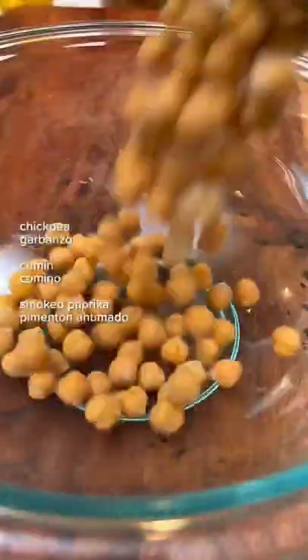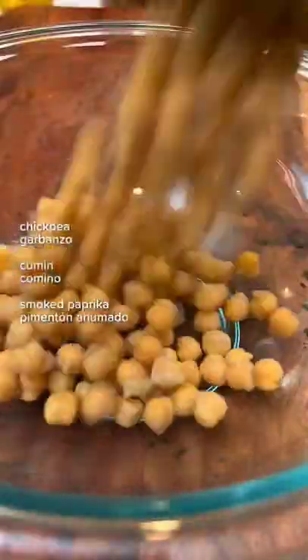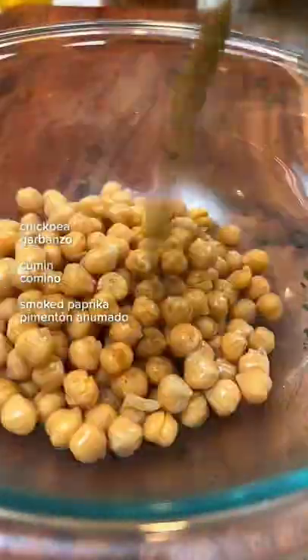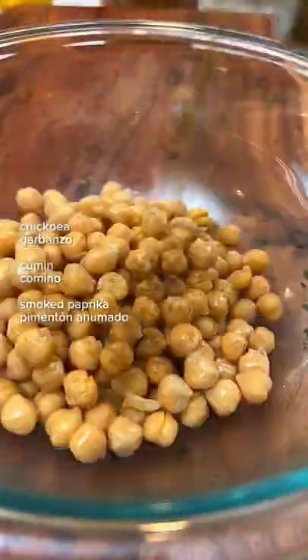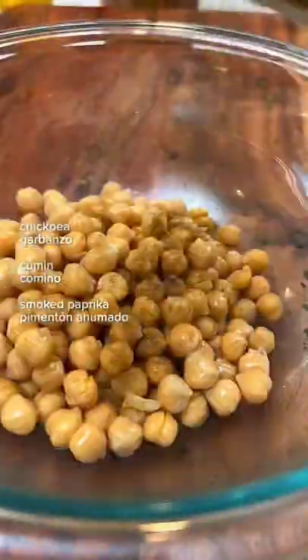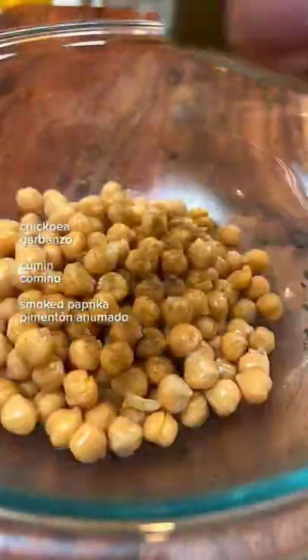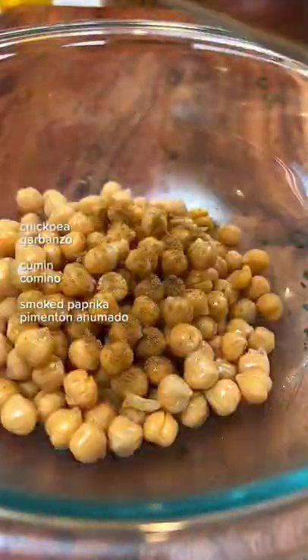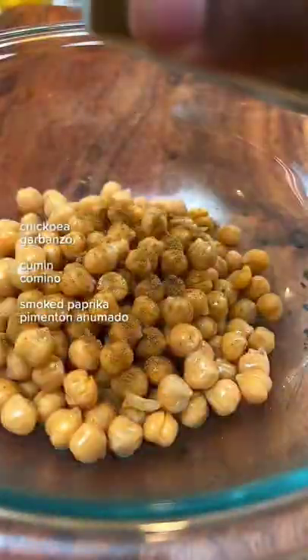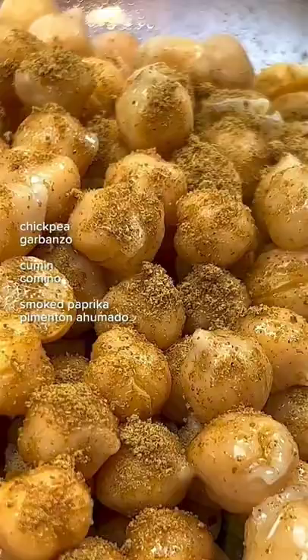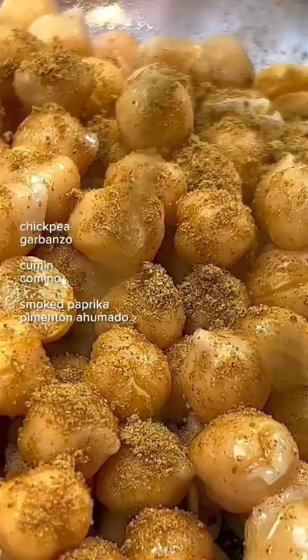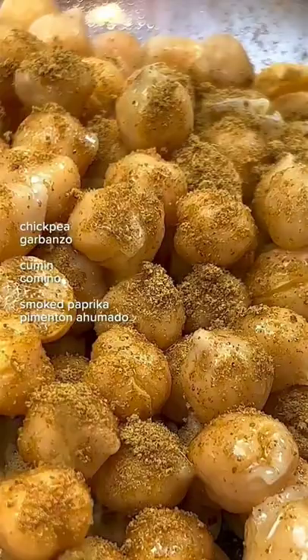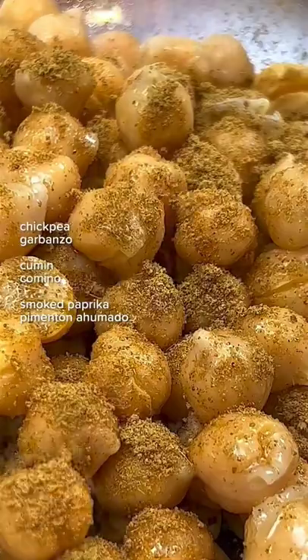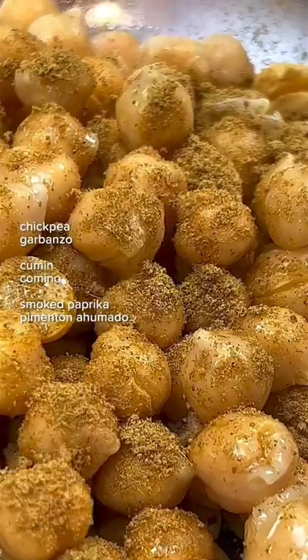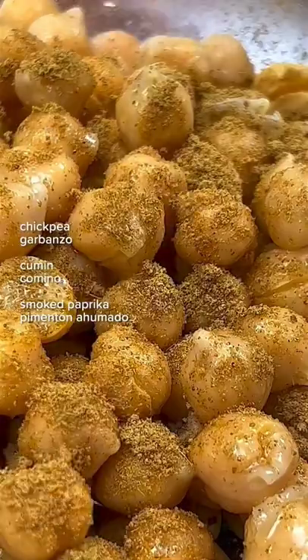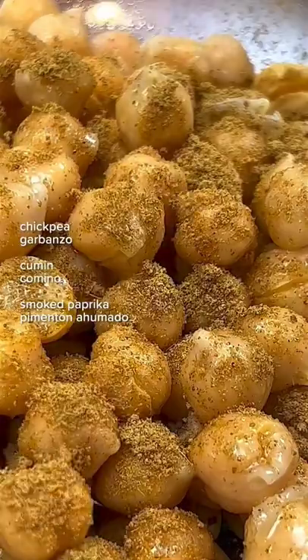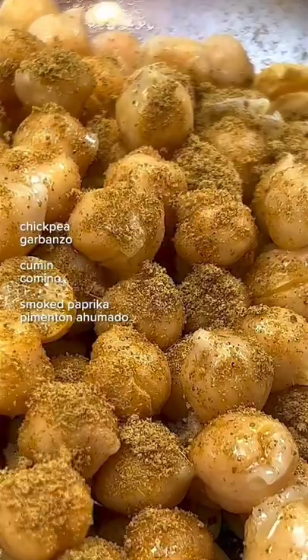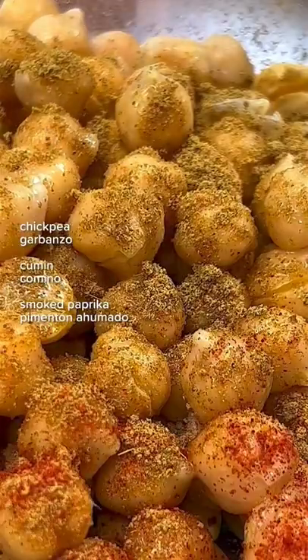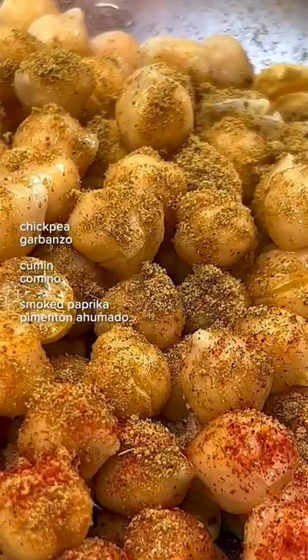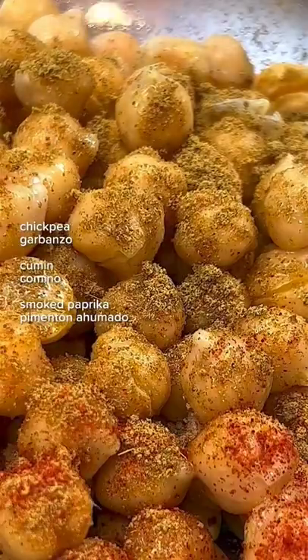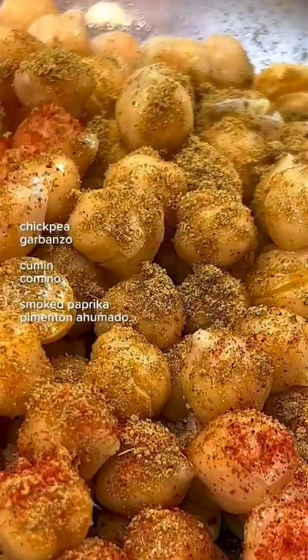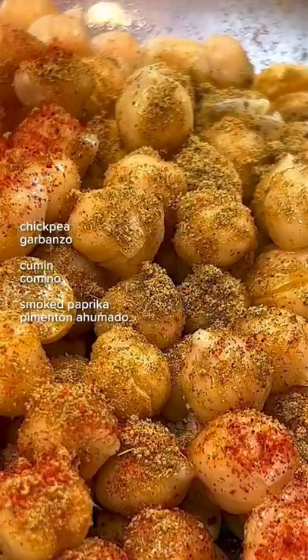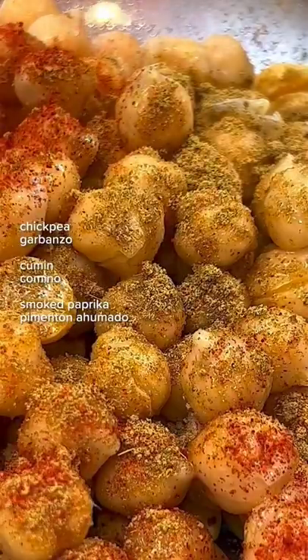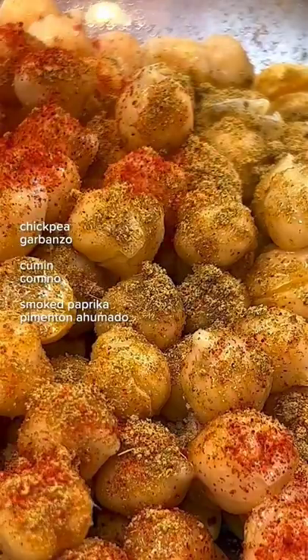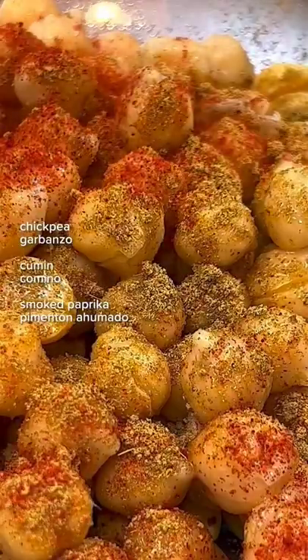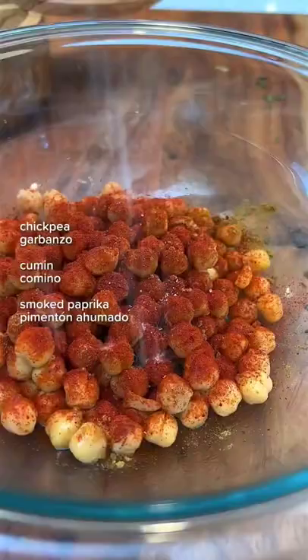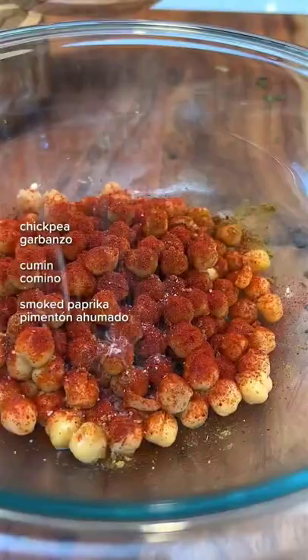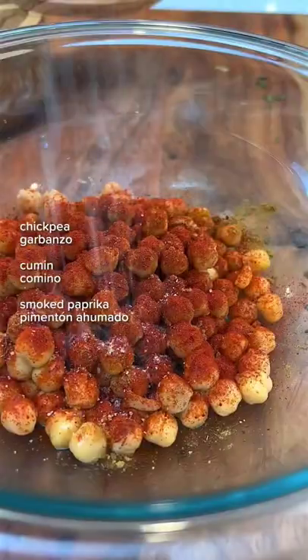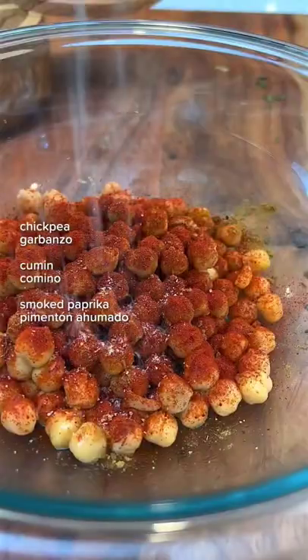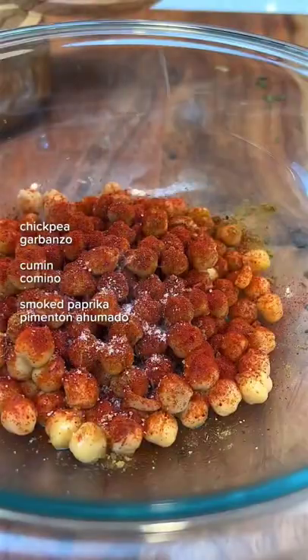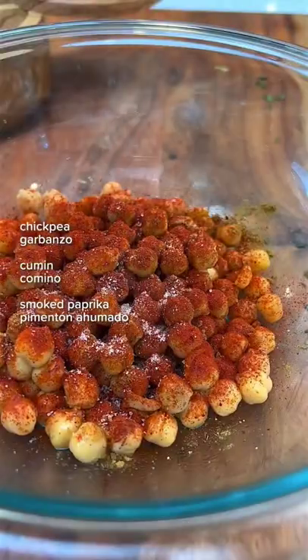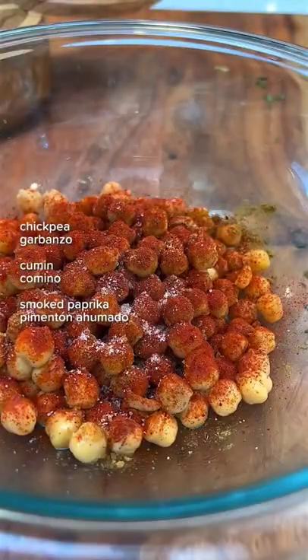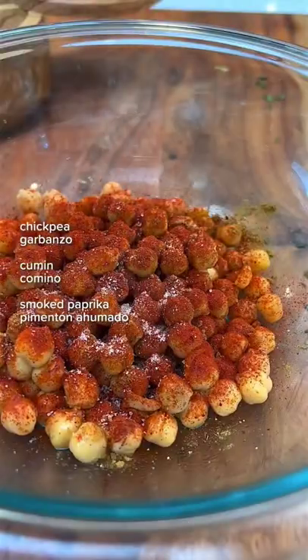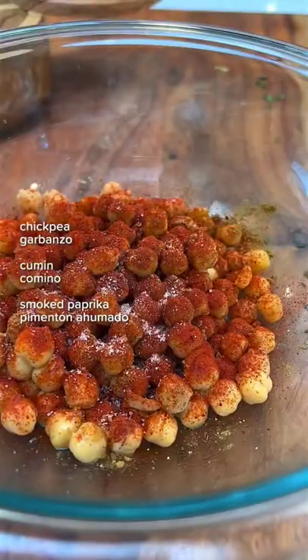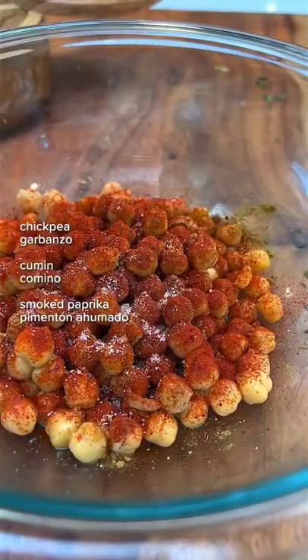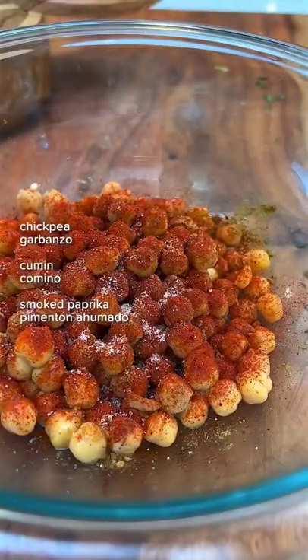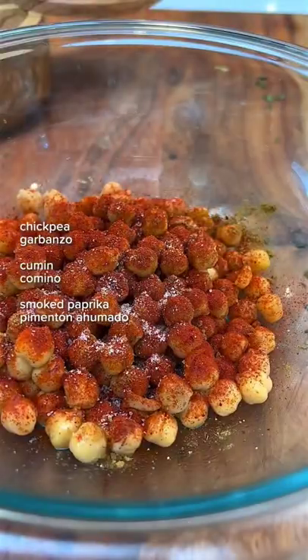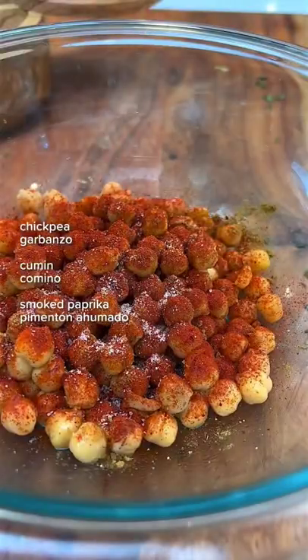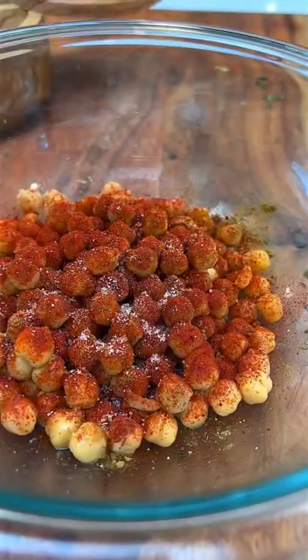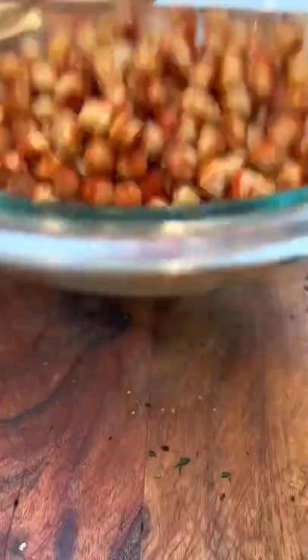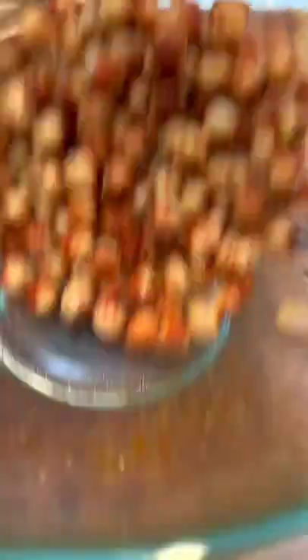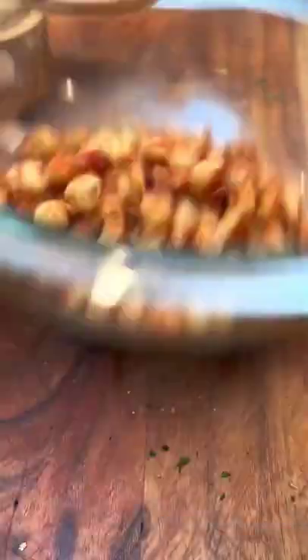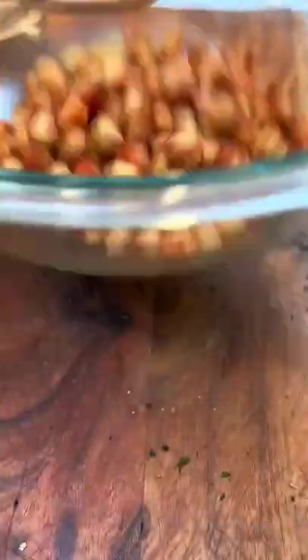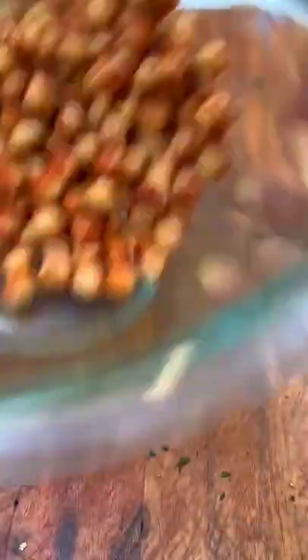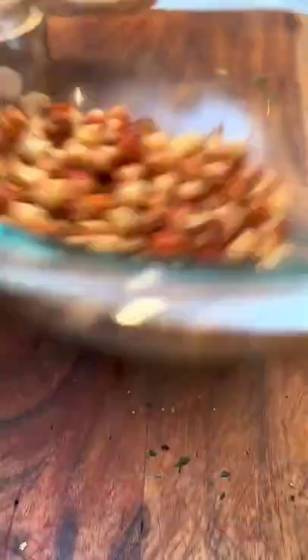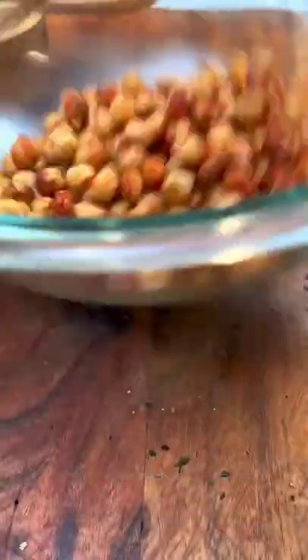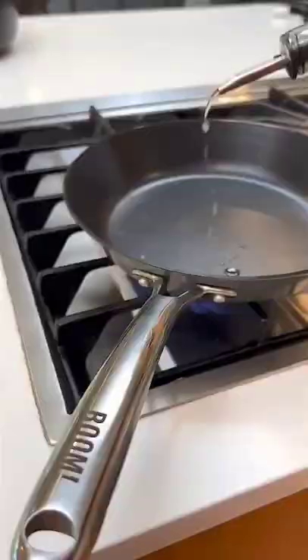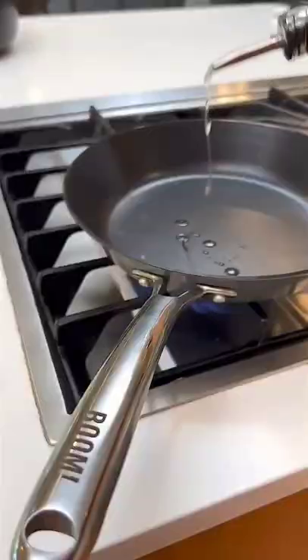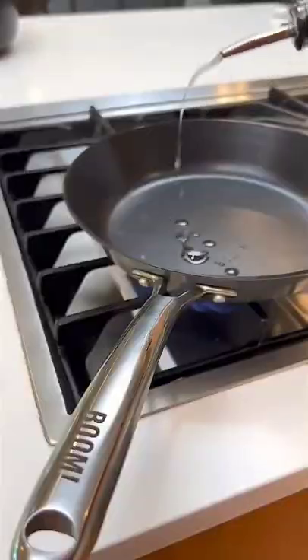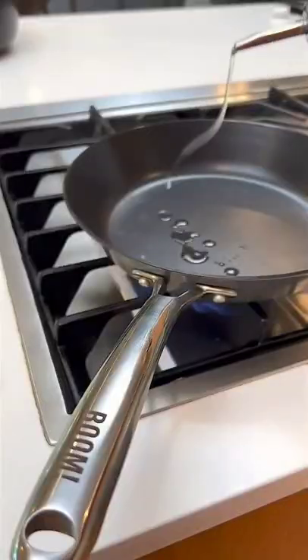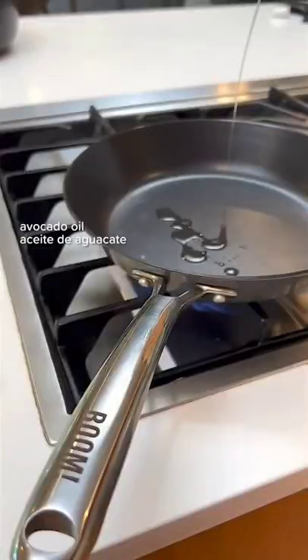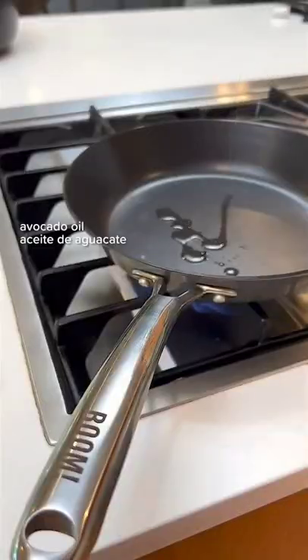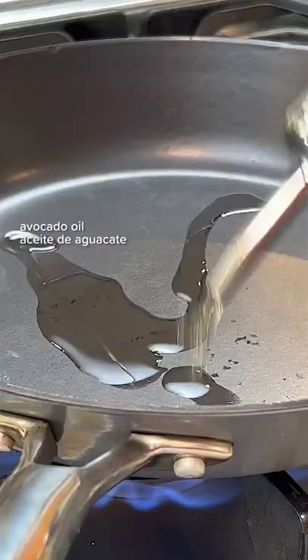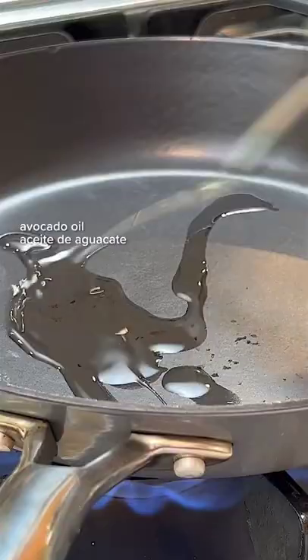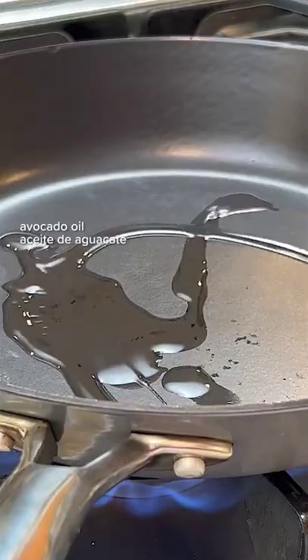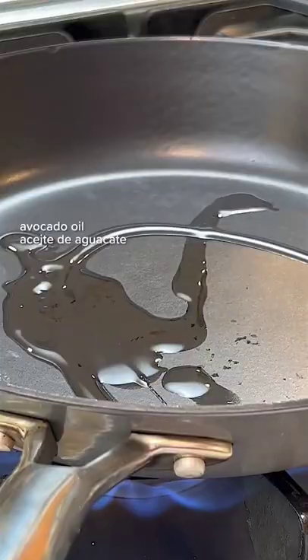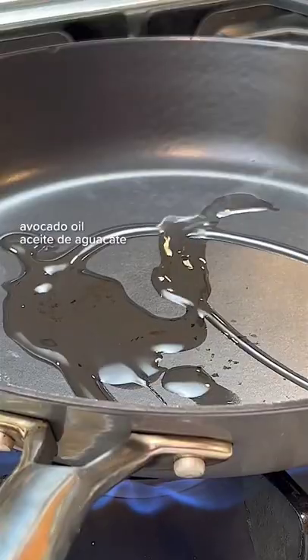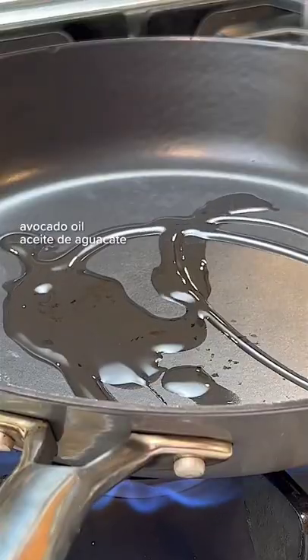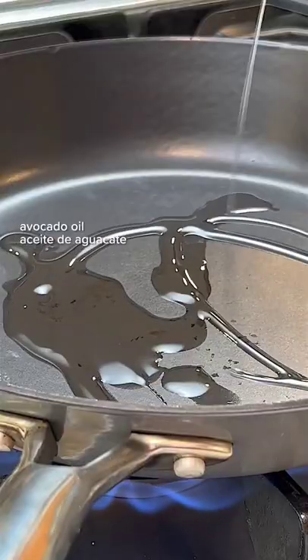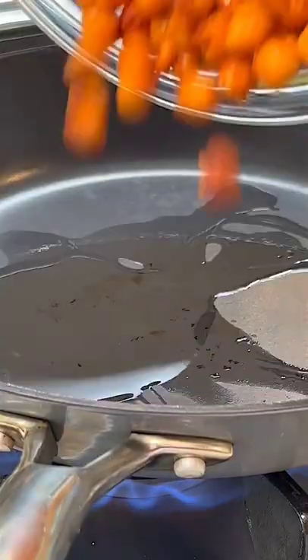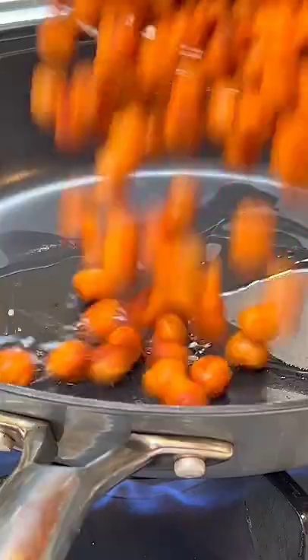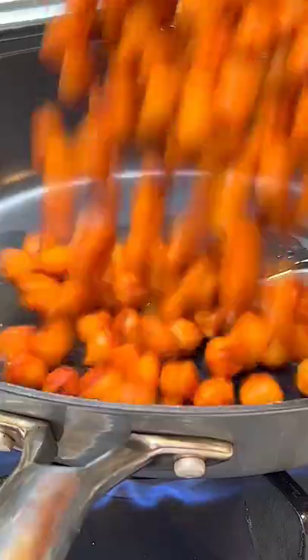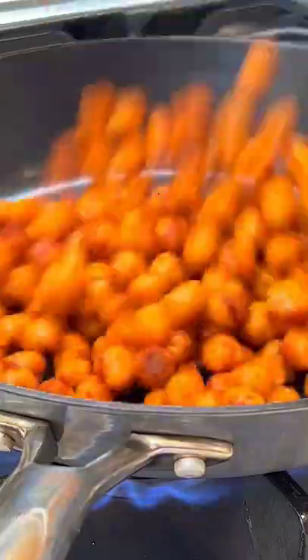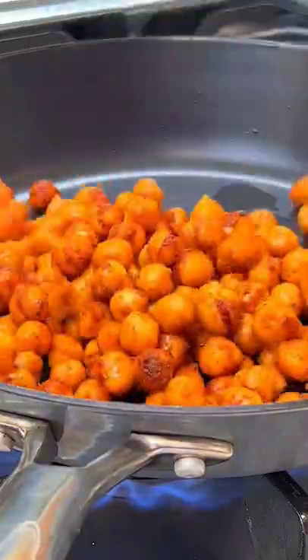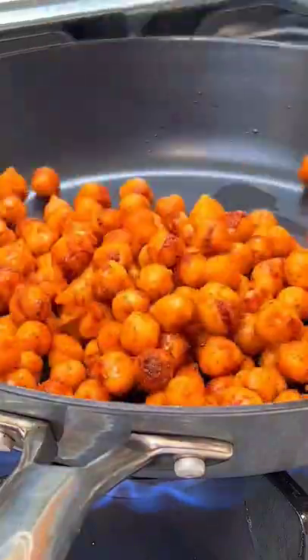Then I seasoned chickpeas with smoked paprika, cumin, sea salt, and pepper. Then seared them with a splash of avocado oil.